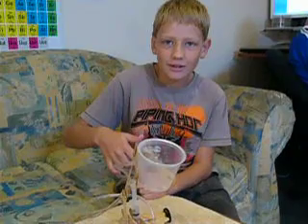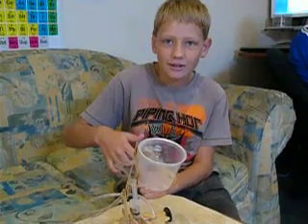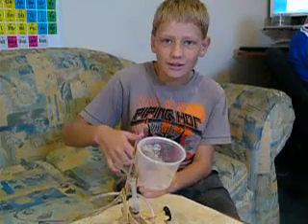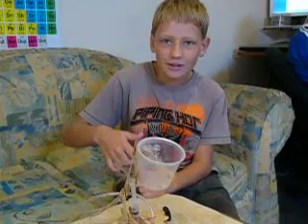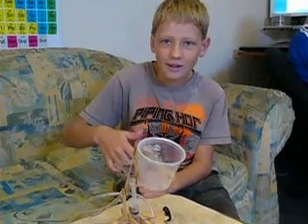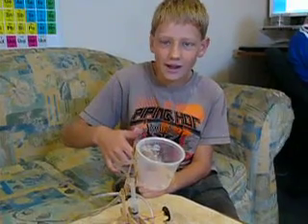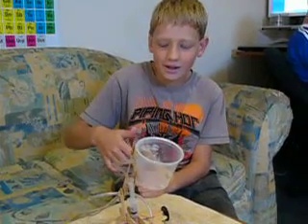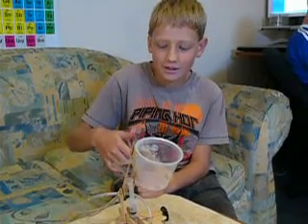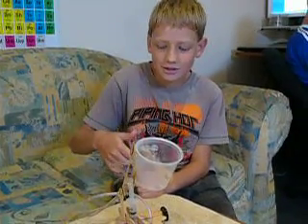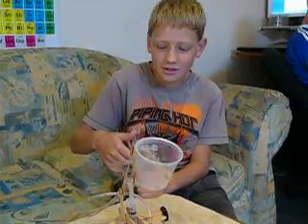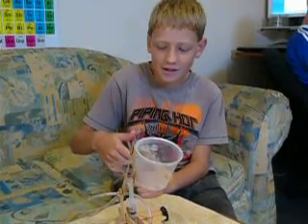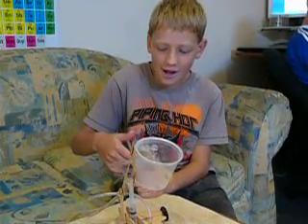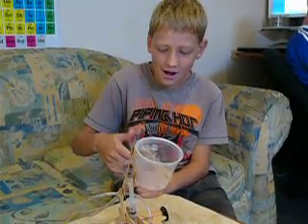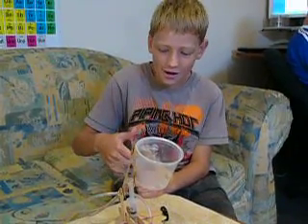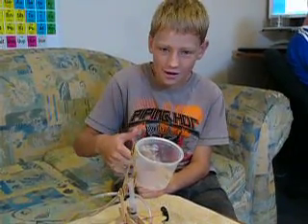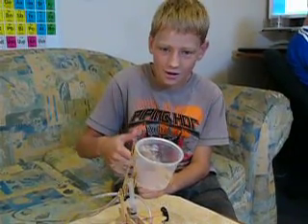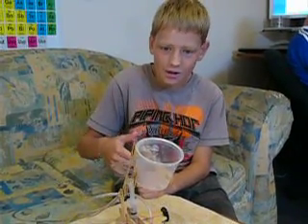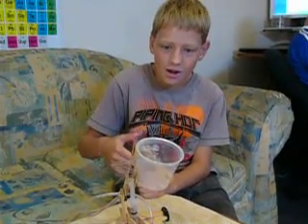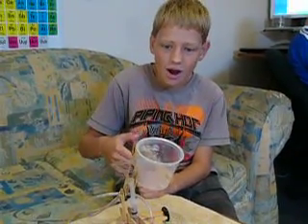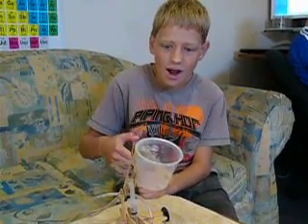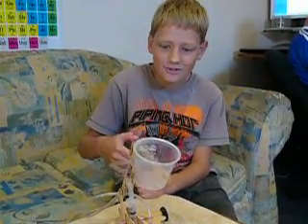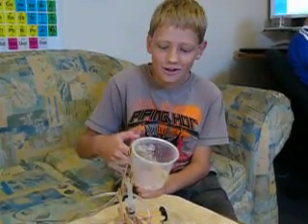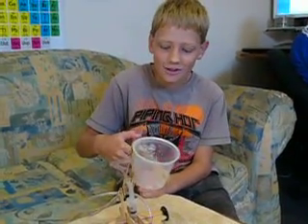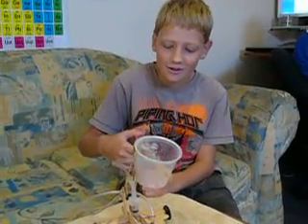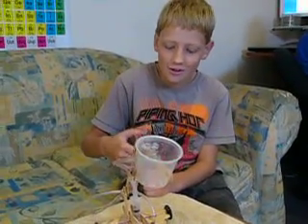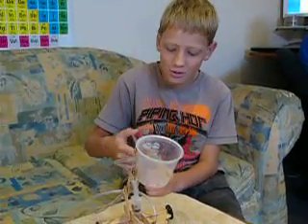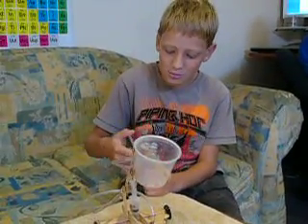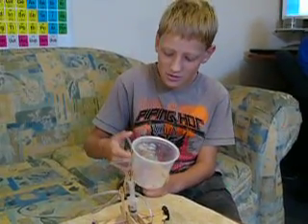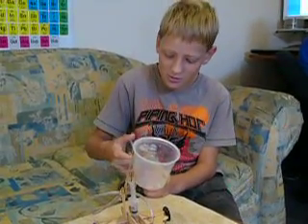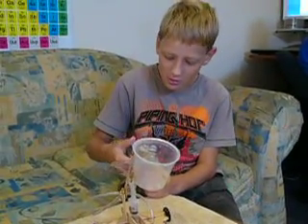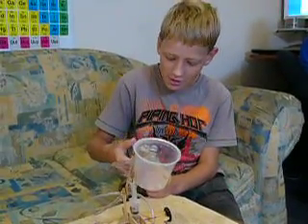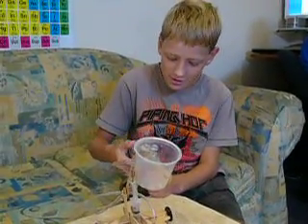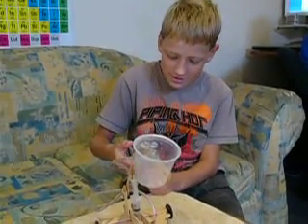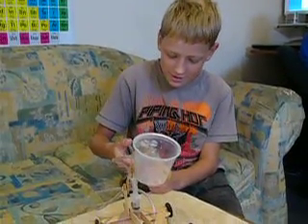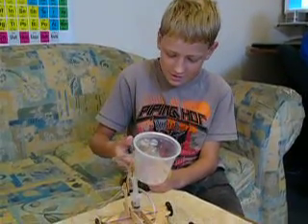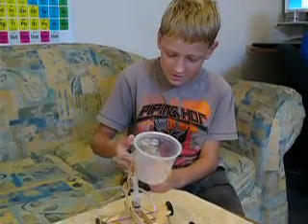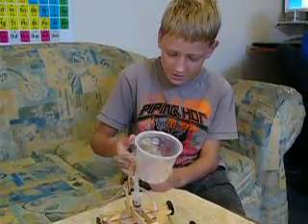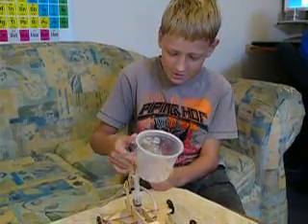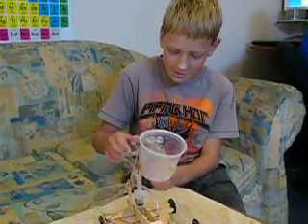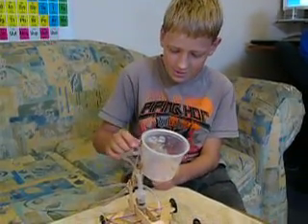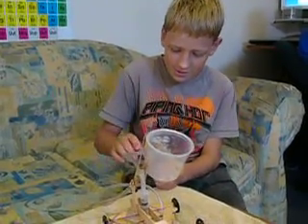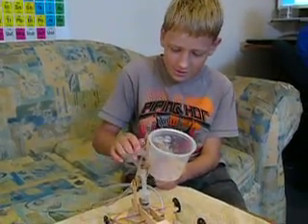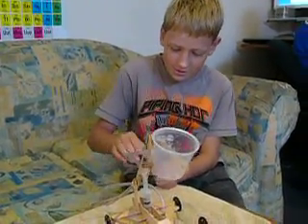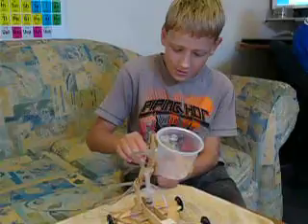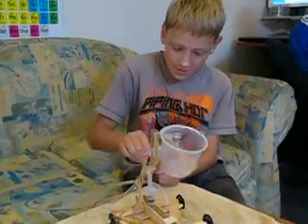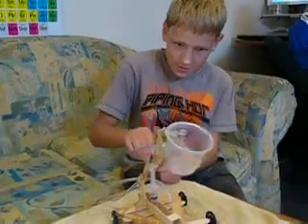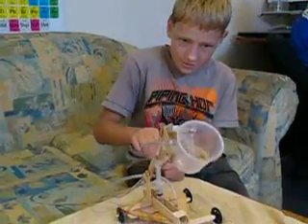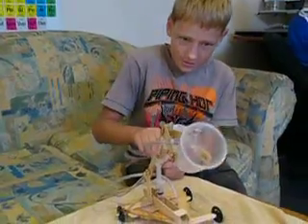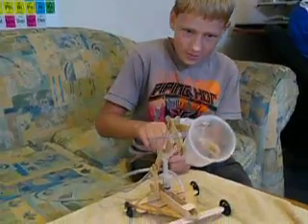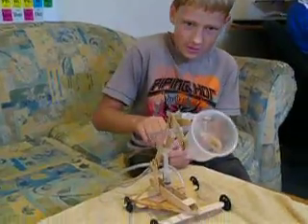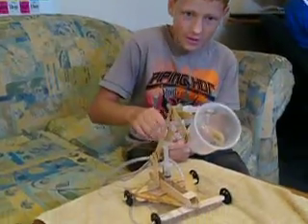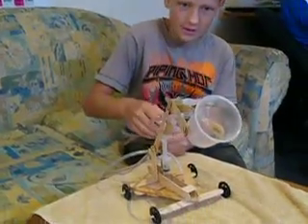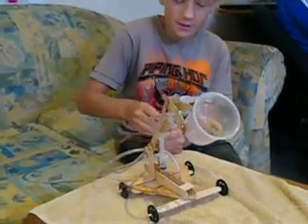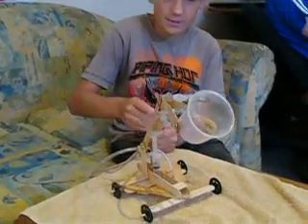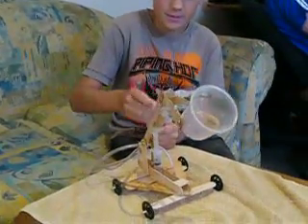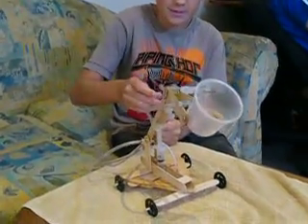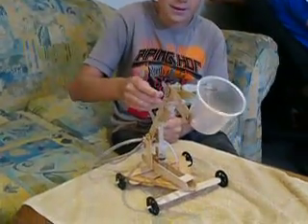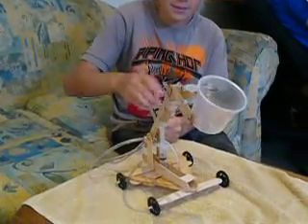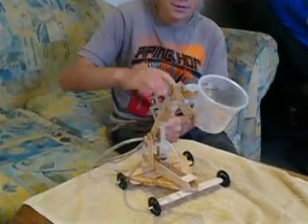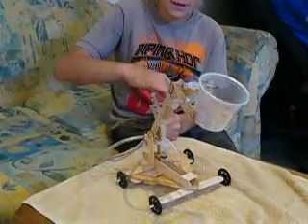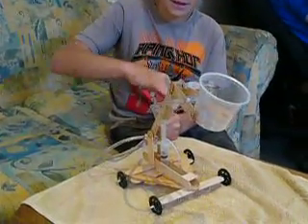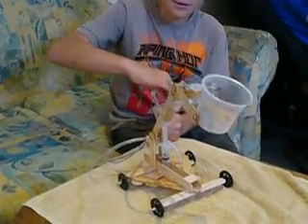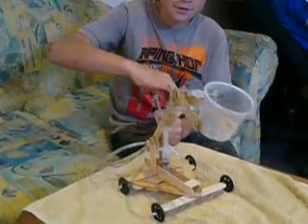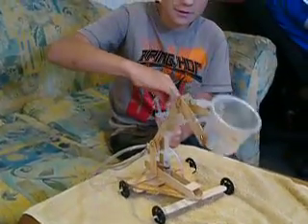Today I'm going to show you how a Hydraulic Earthmover works. They're pretty cool.